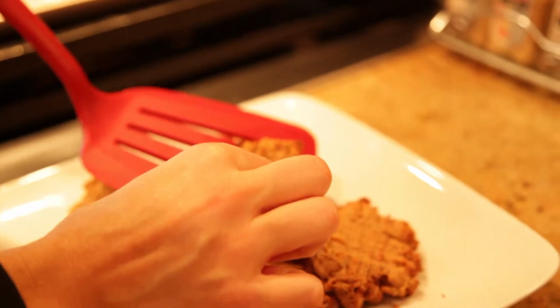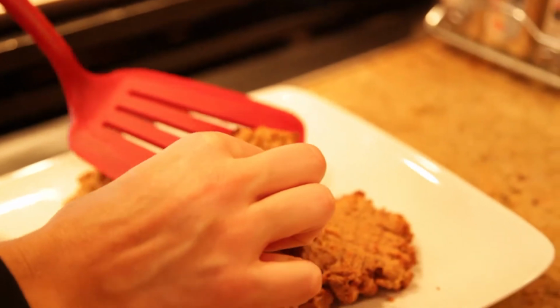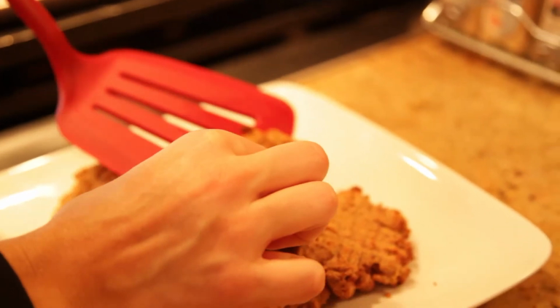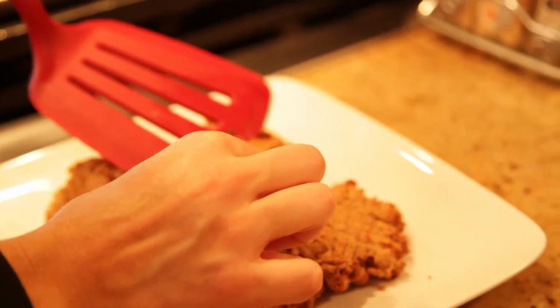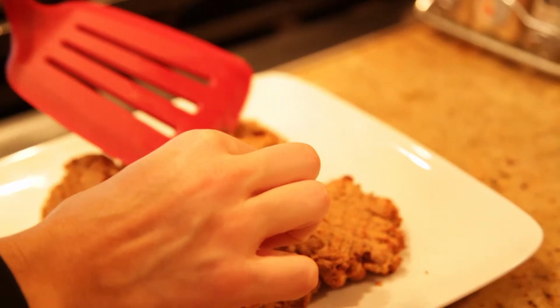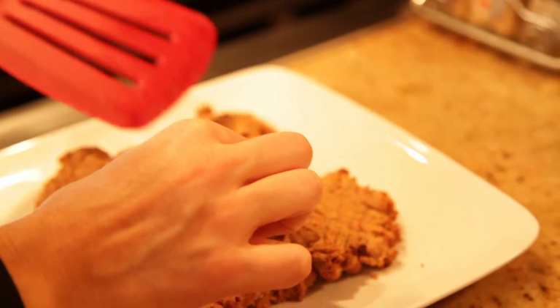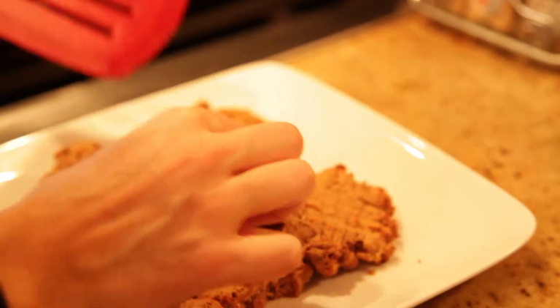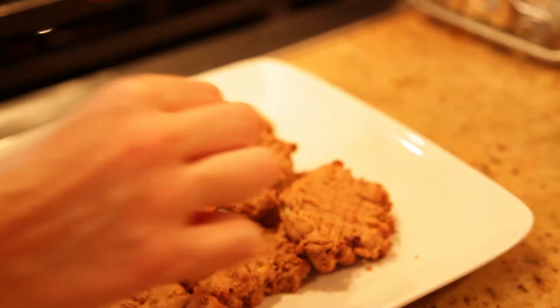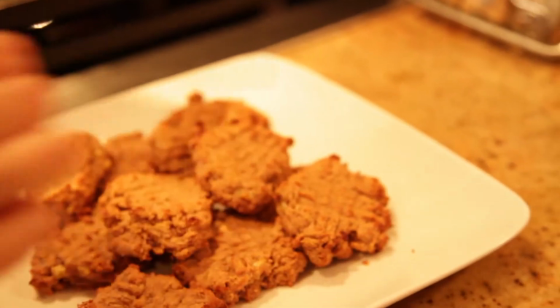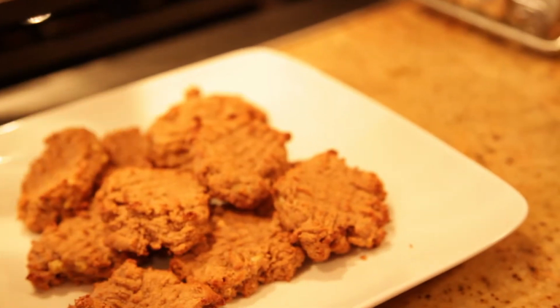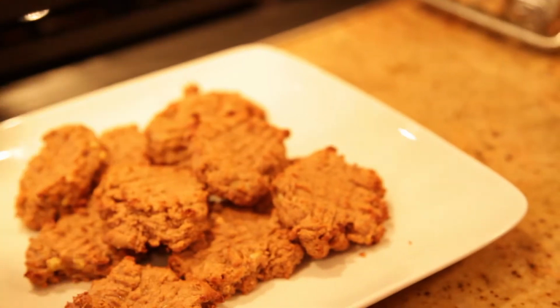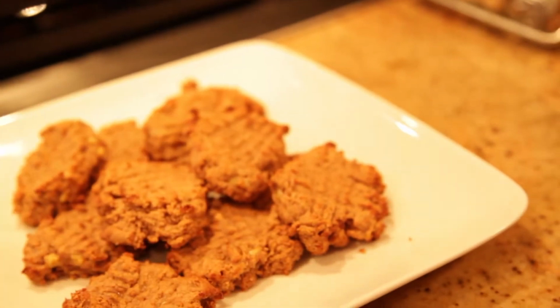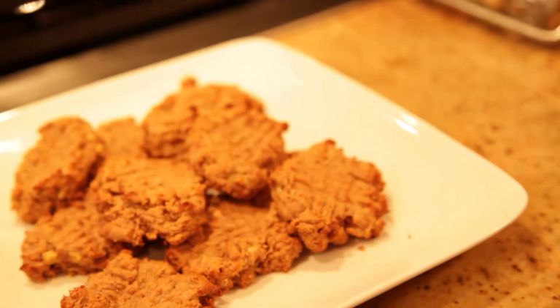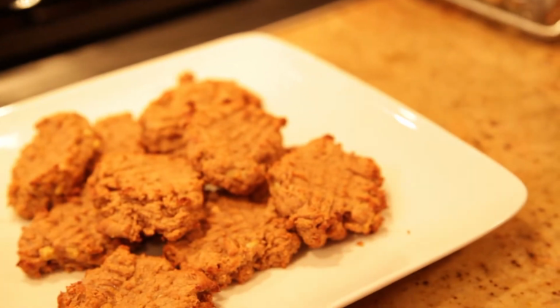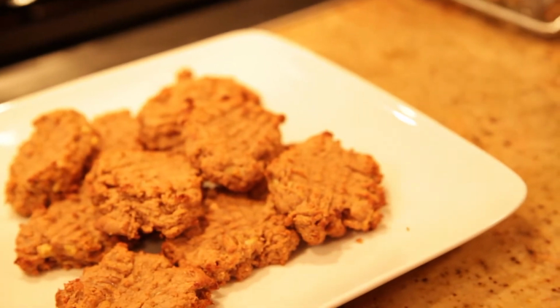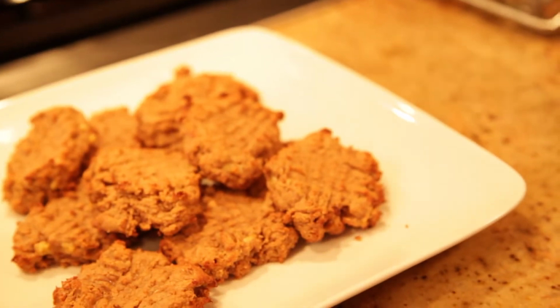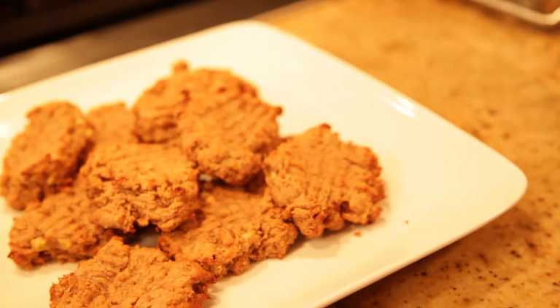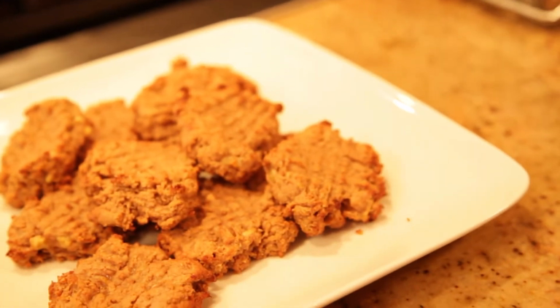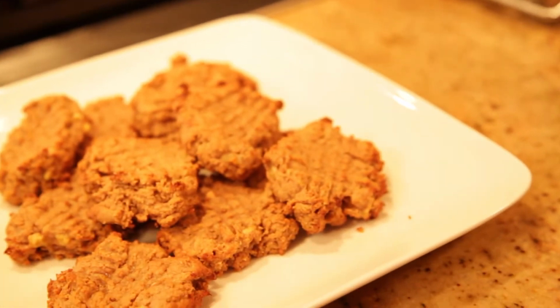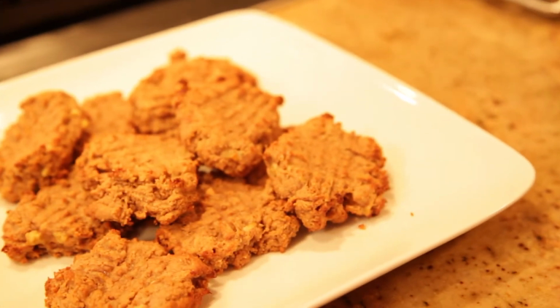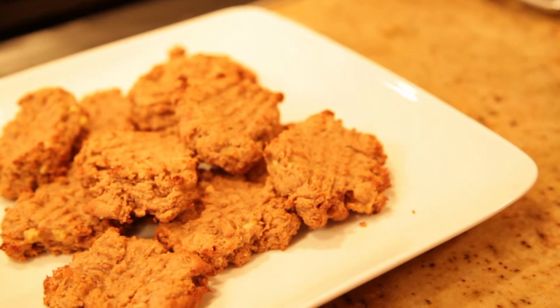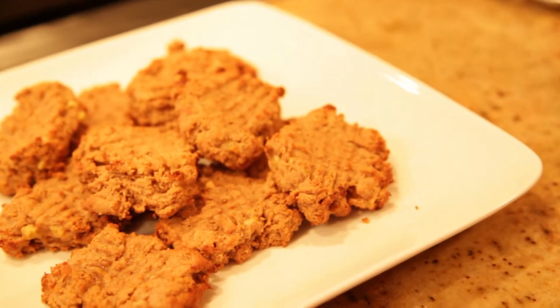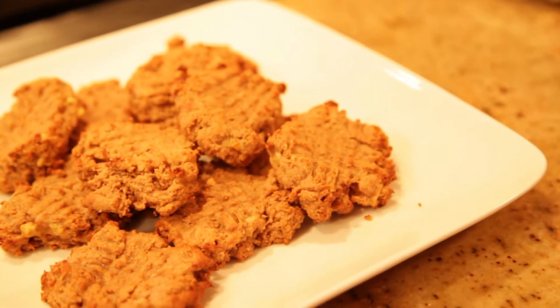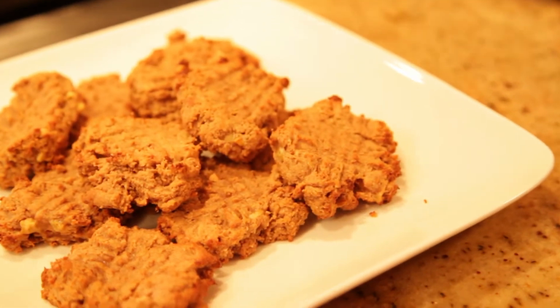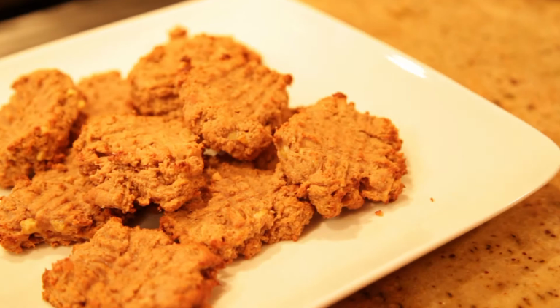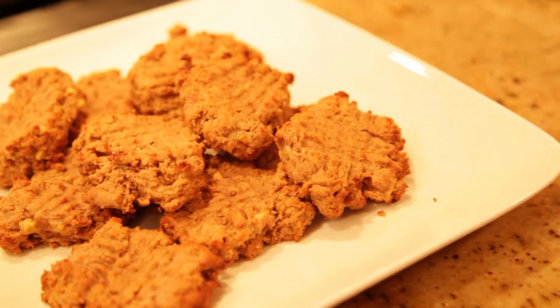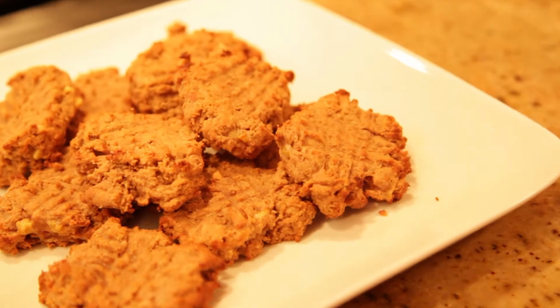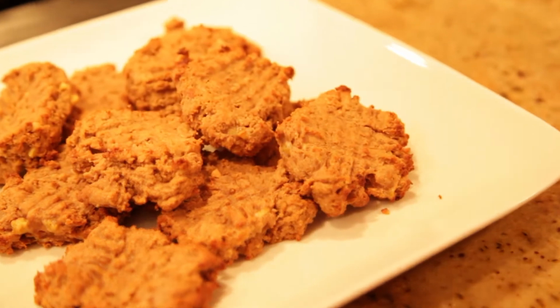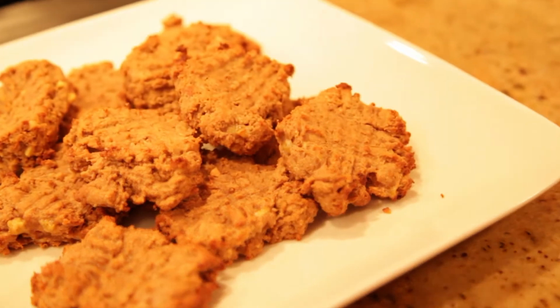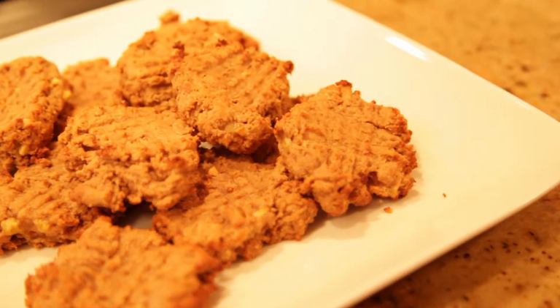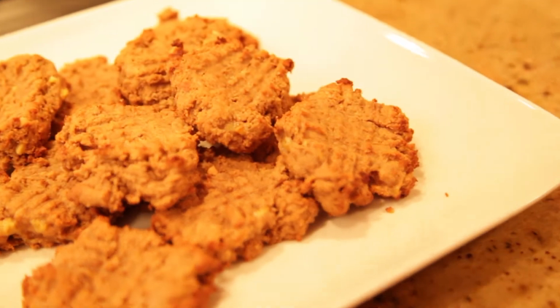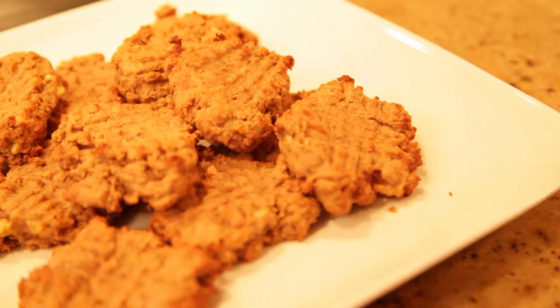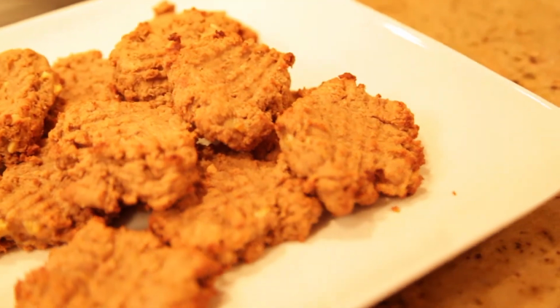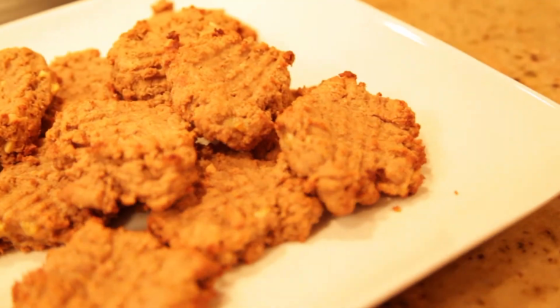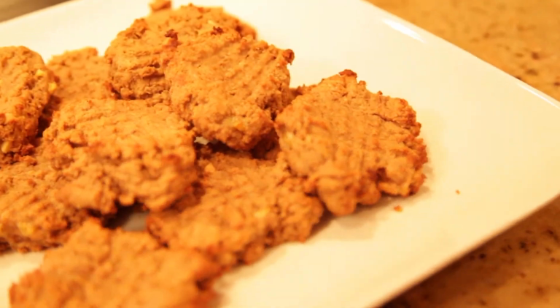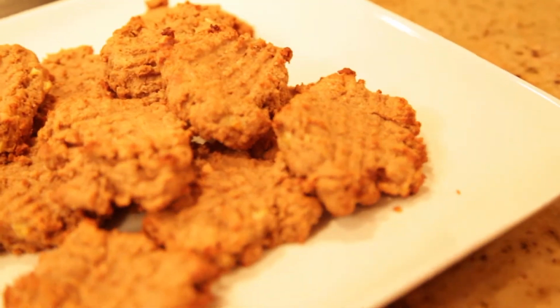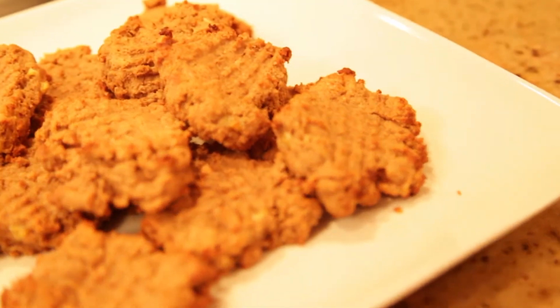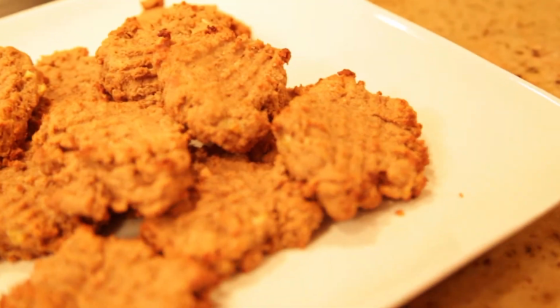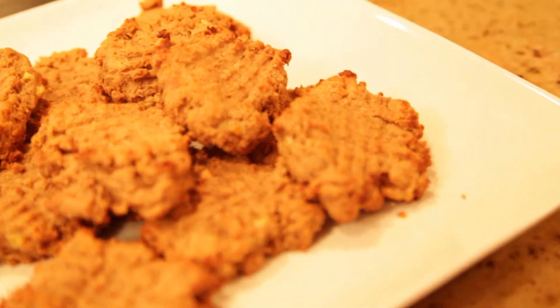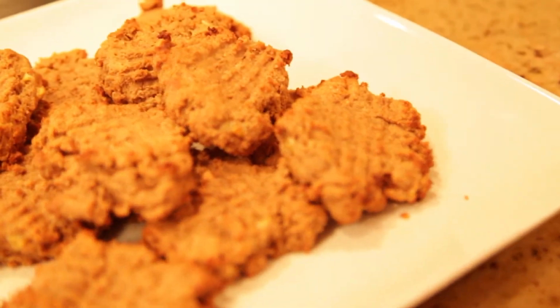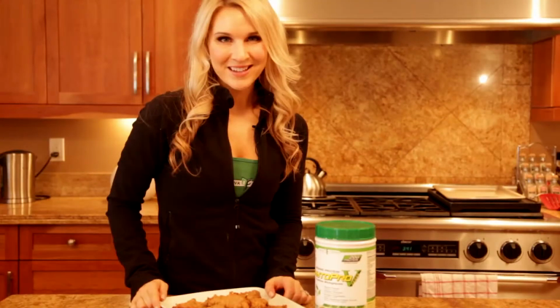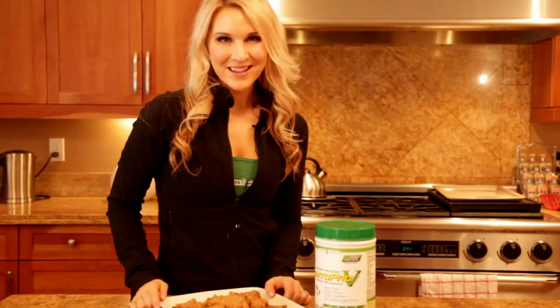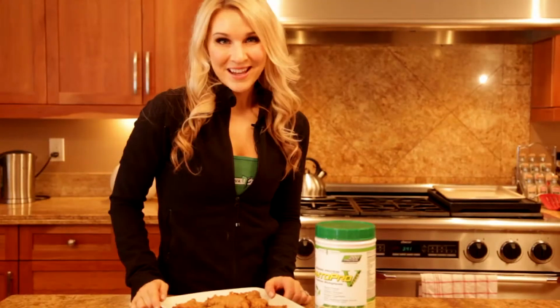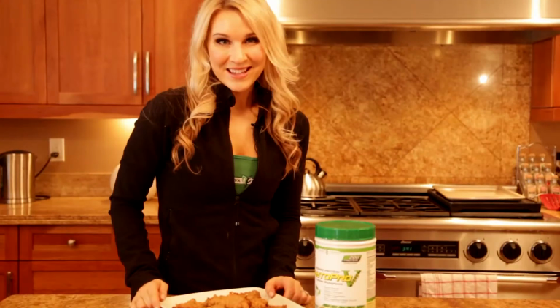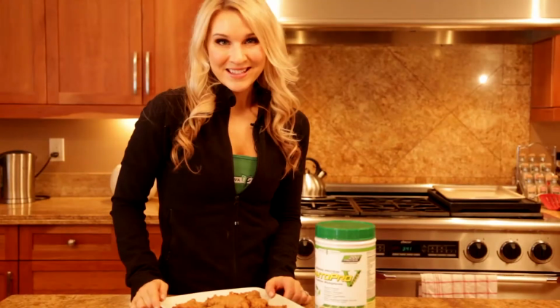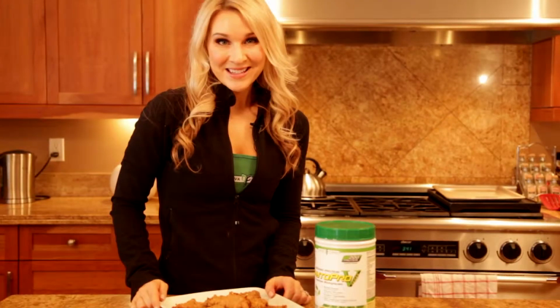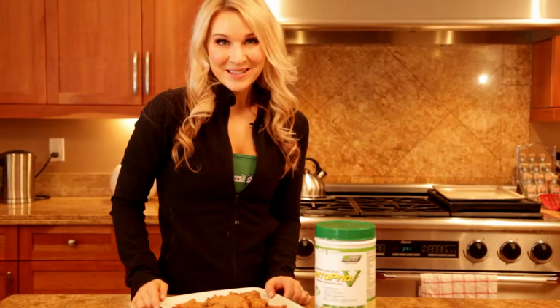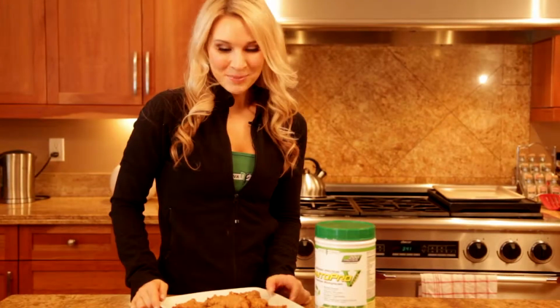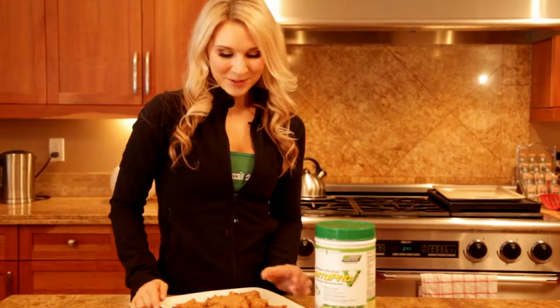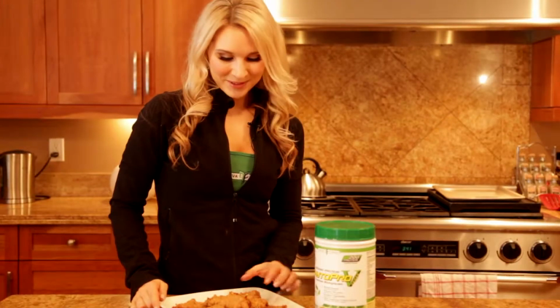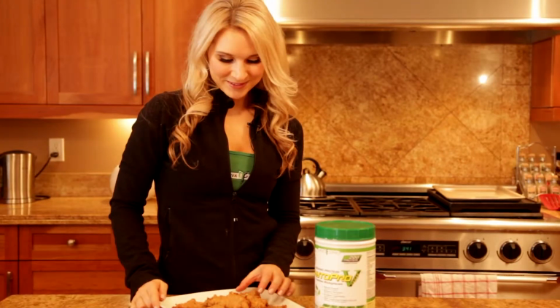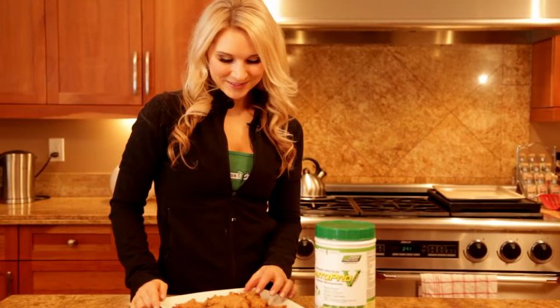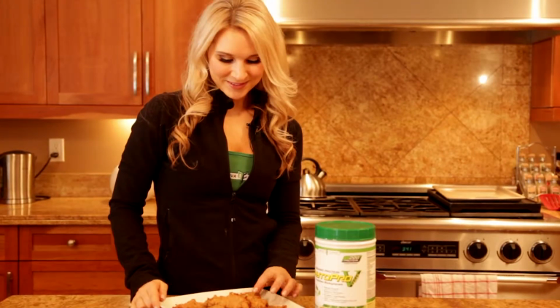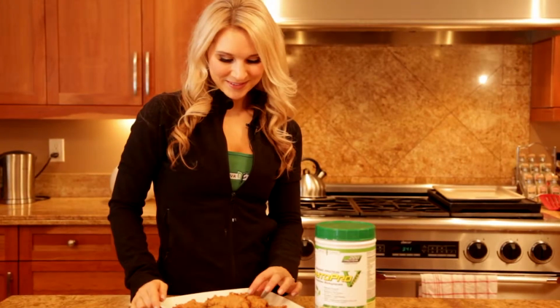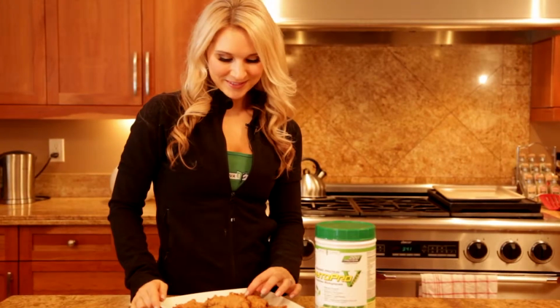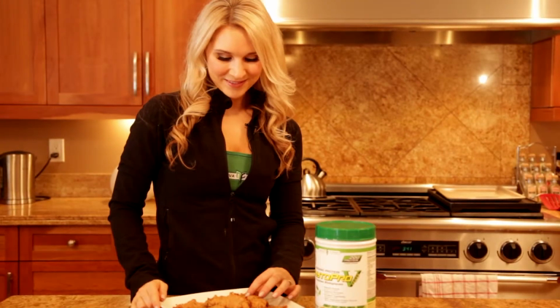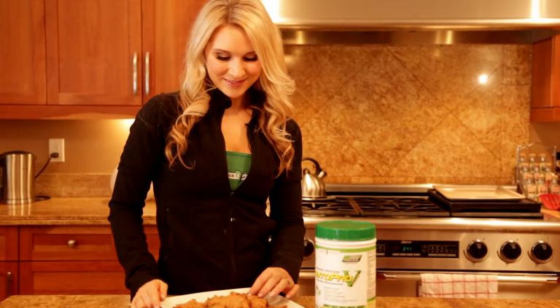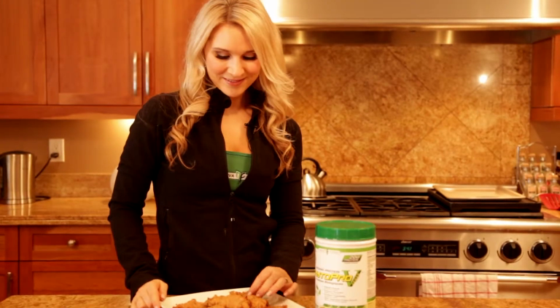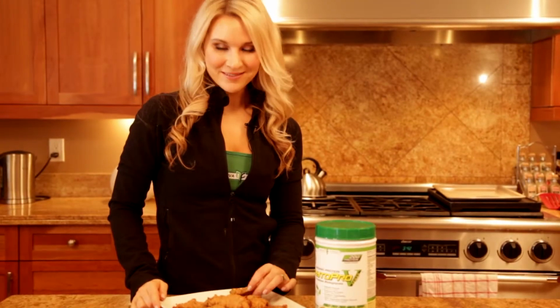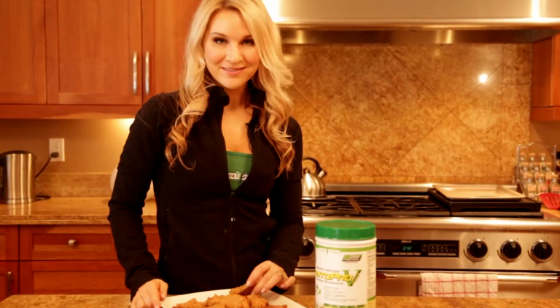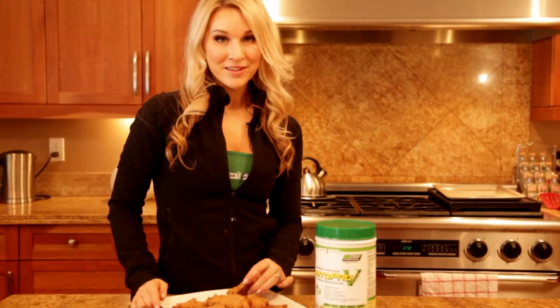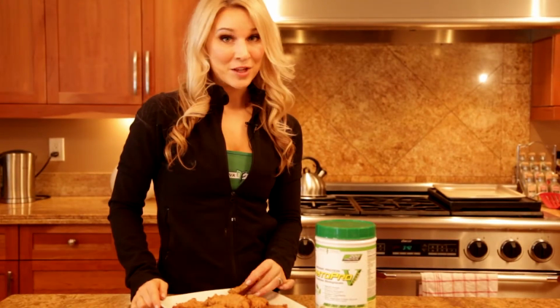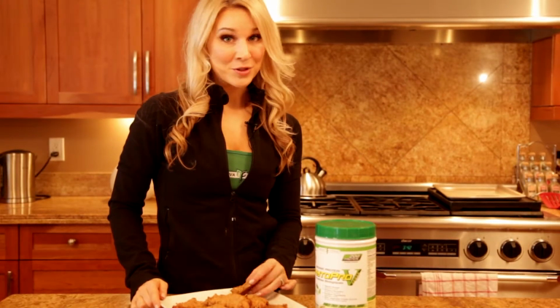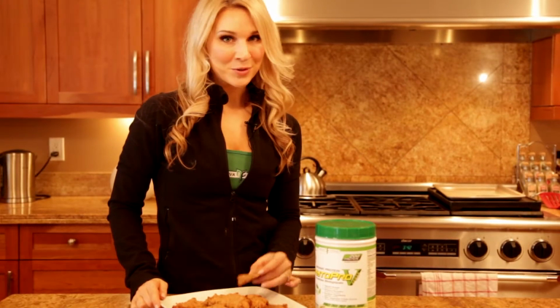And that's it — healthy, easy peanut butter cookies. It's that simple. Enjoy.